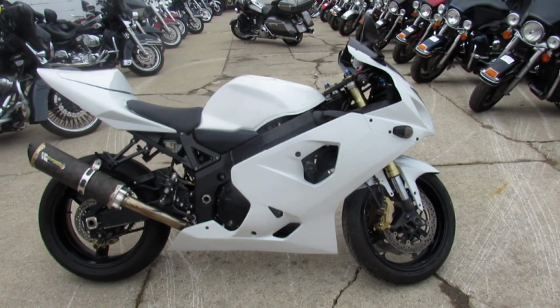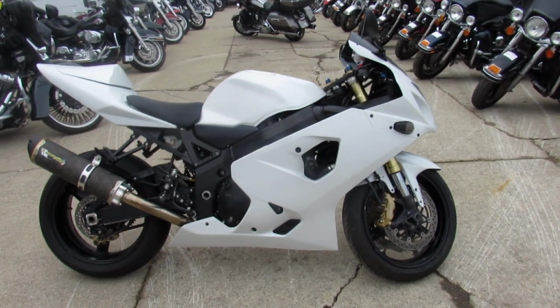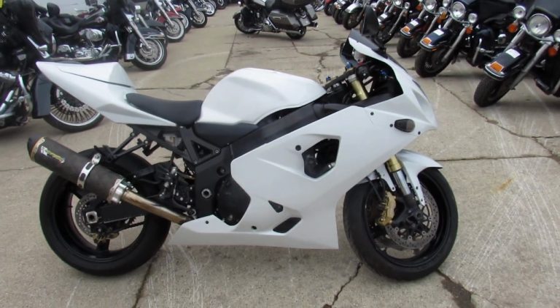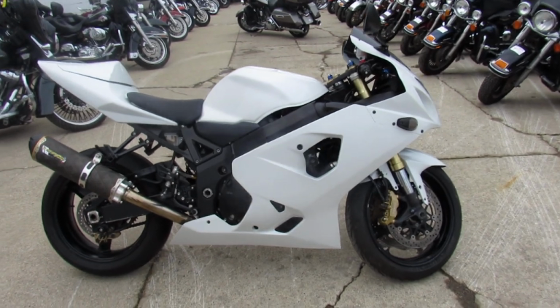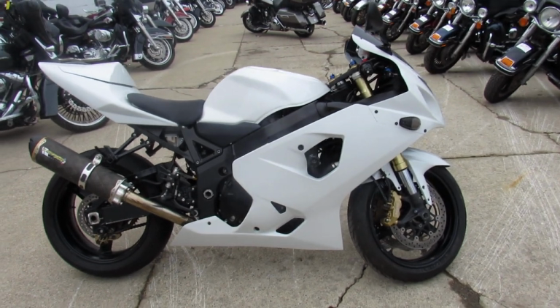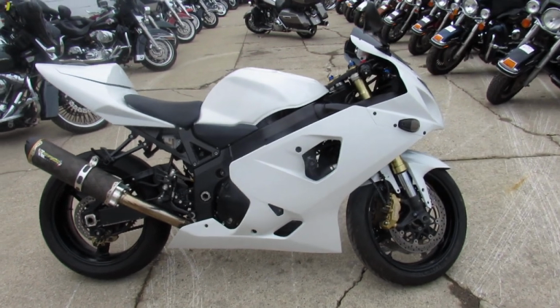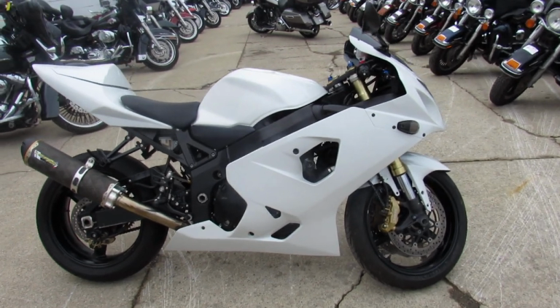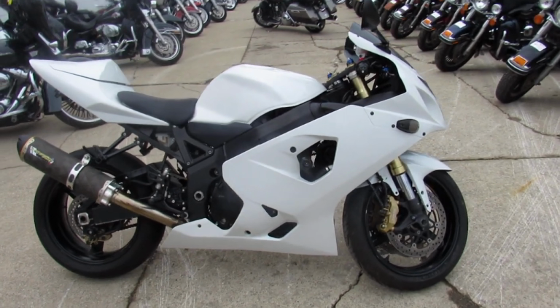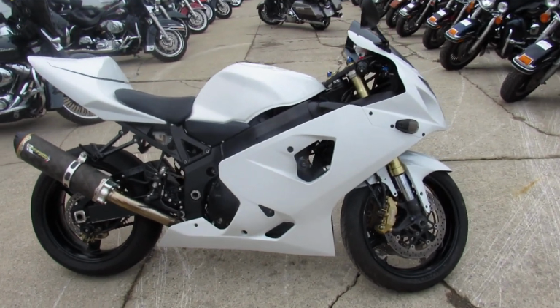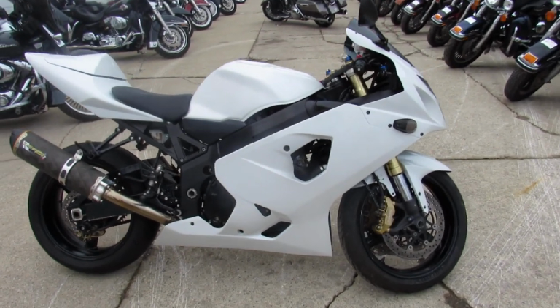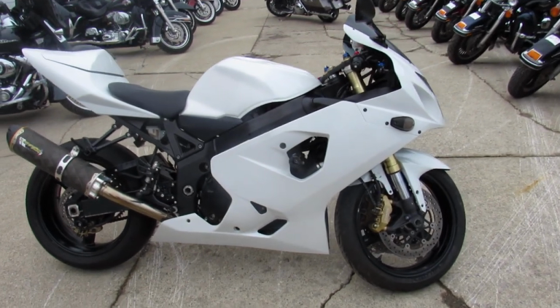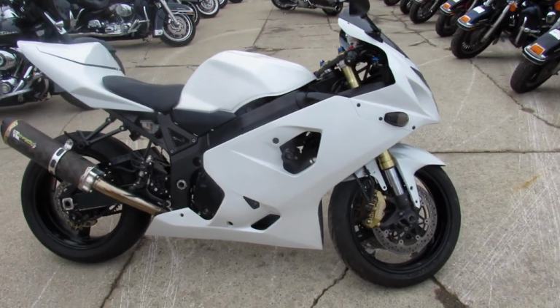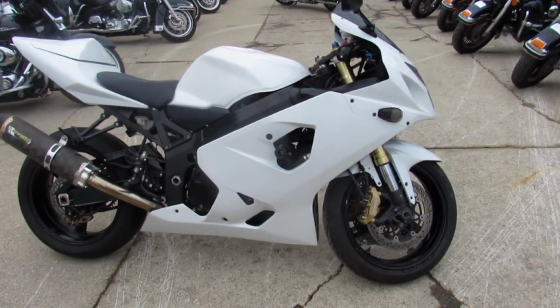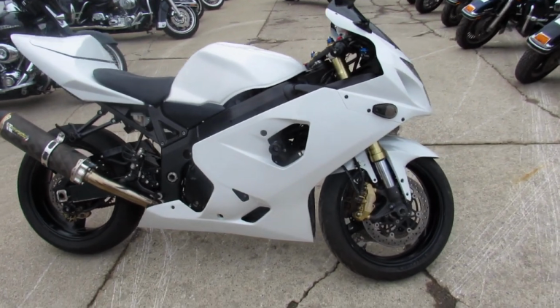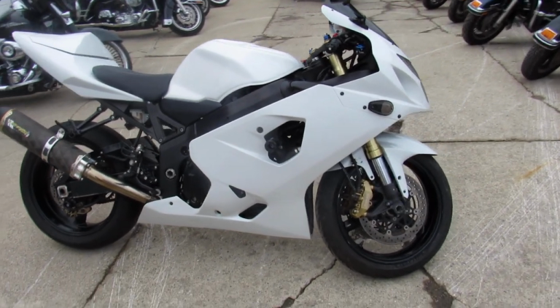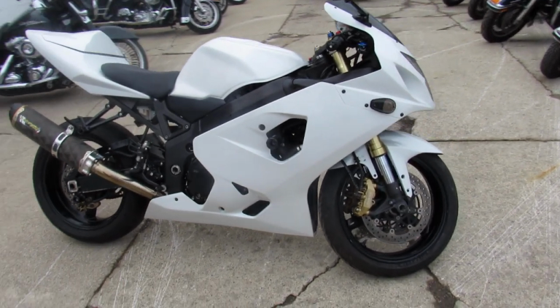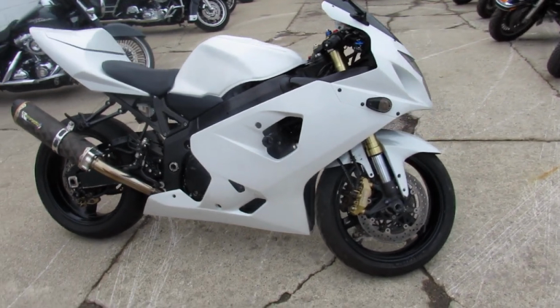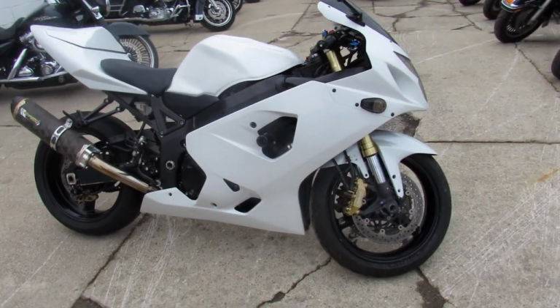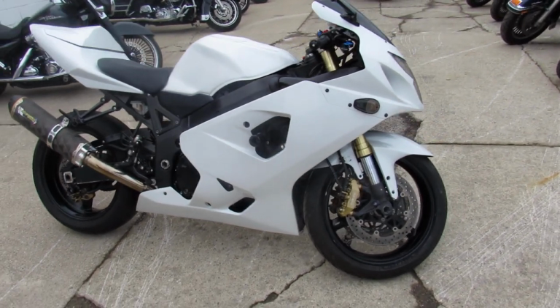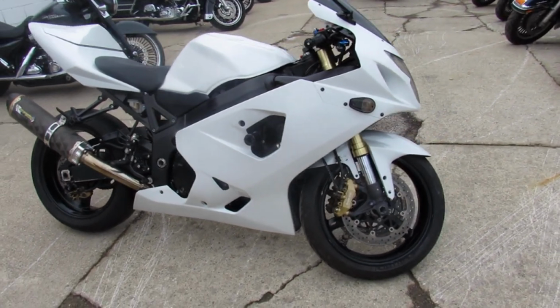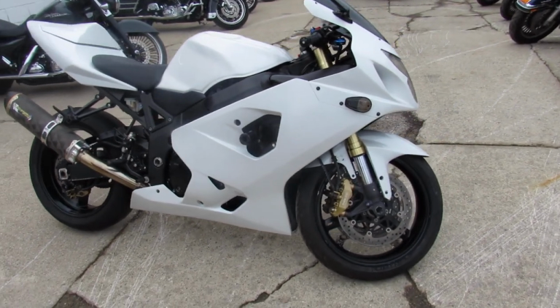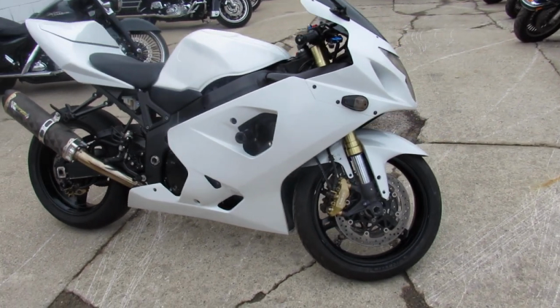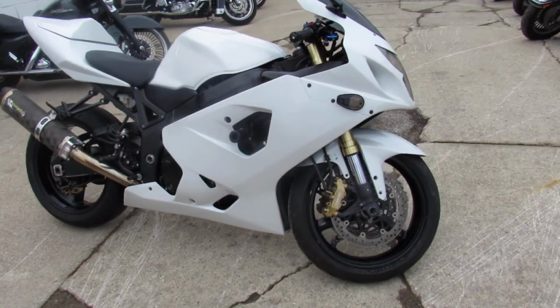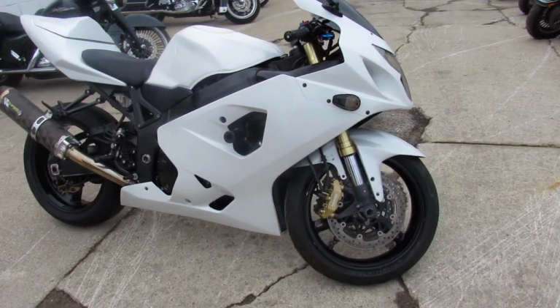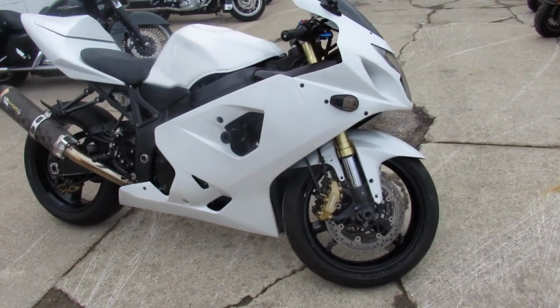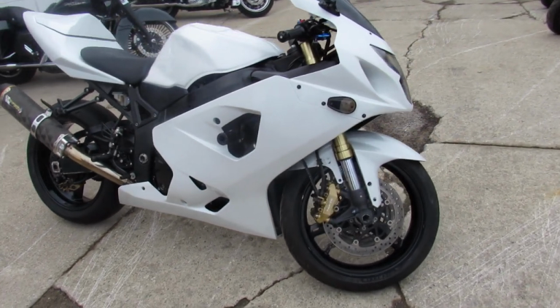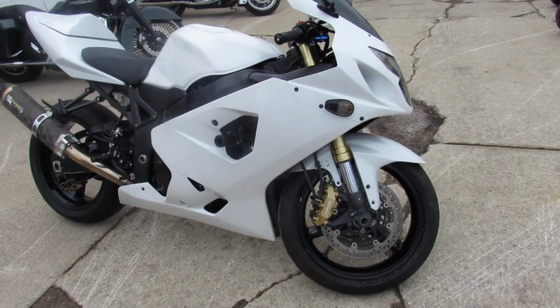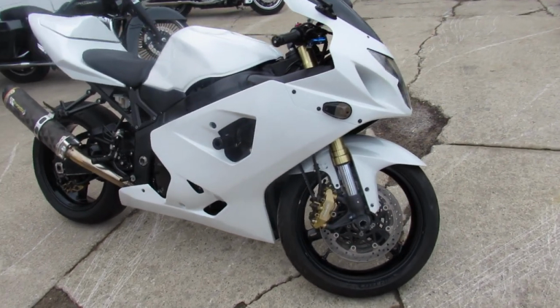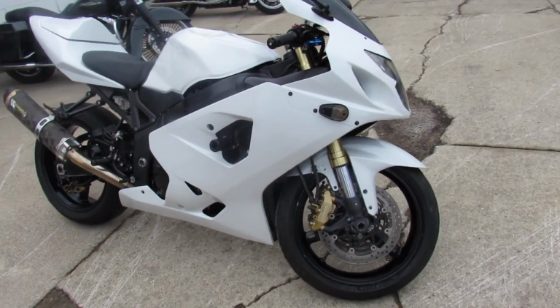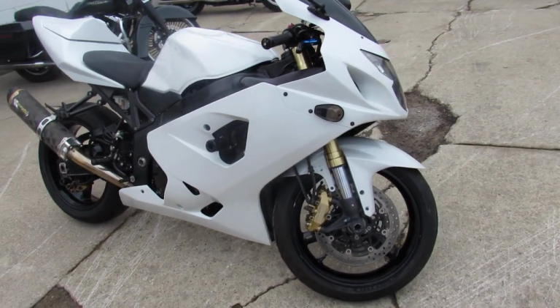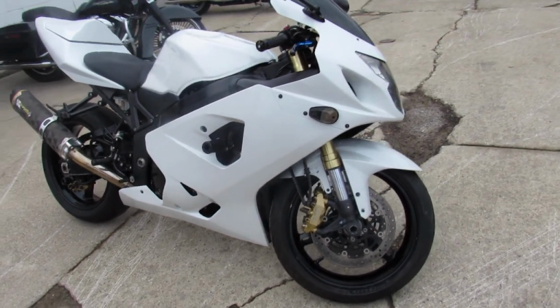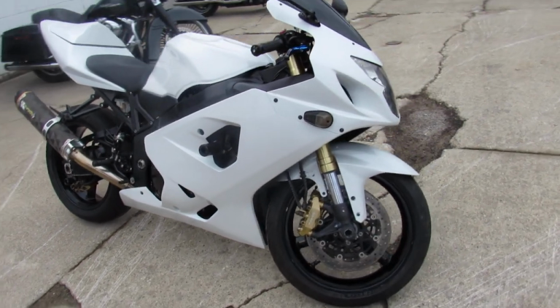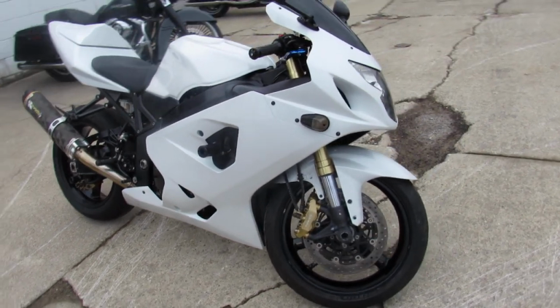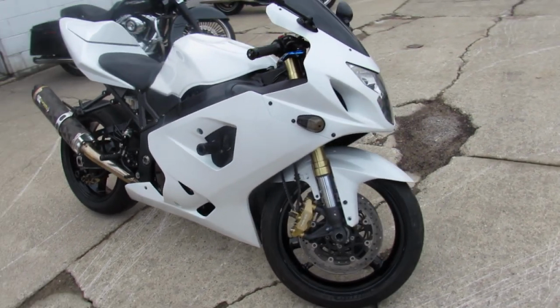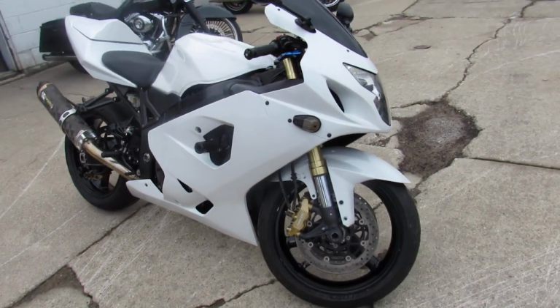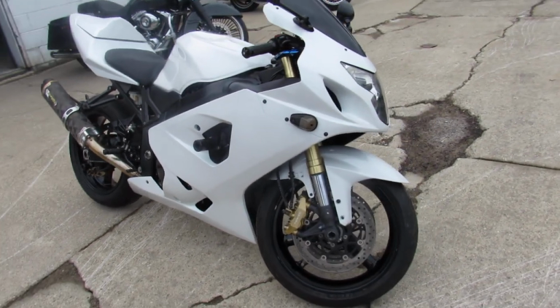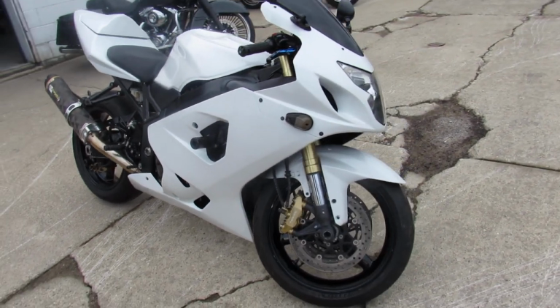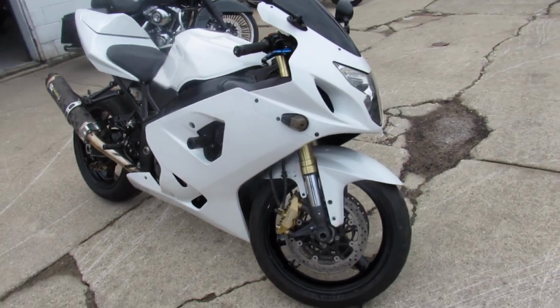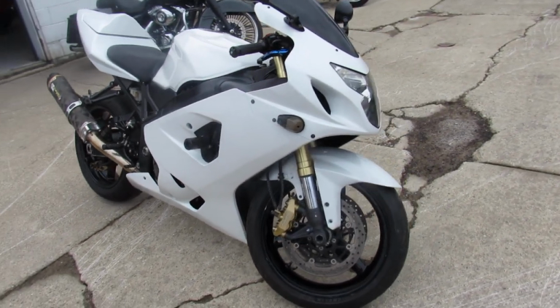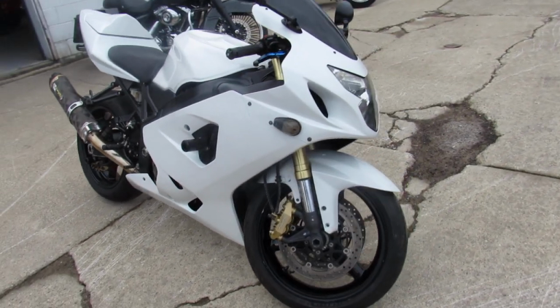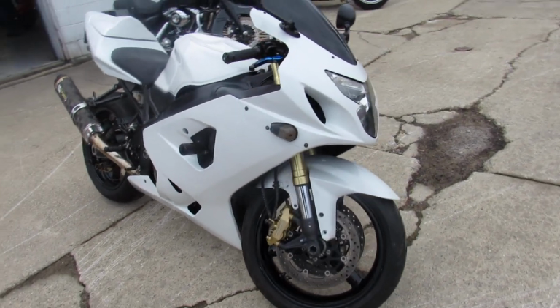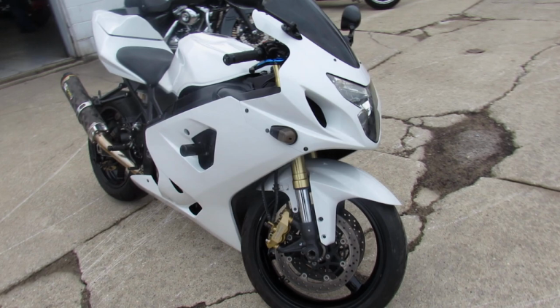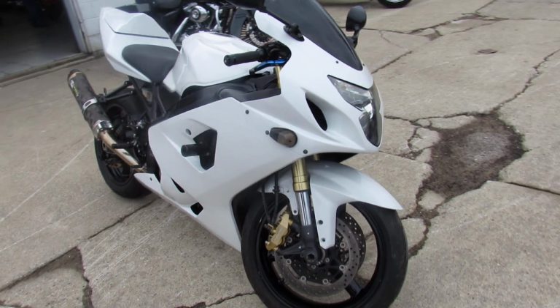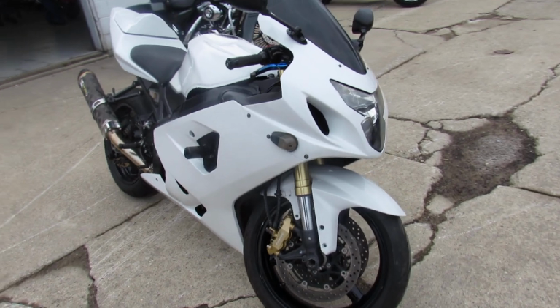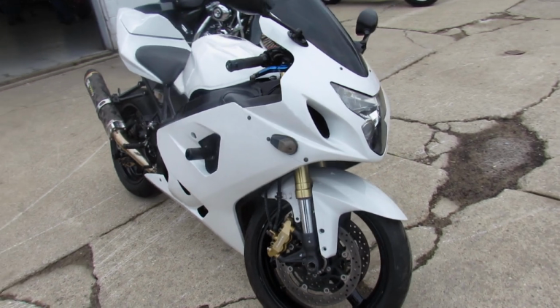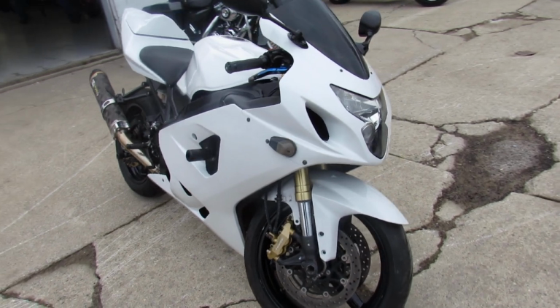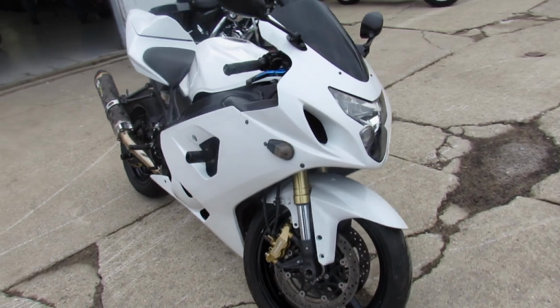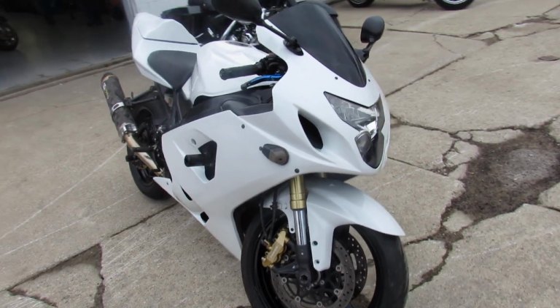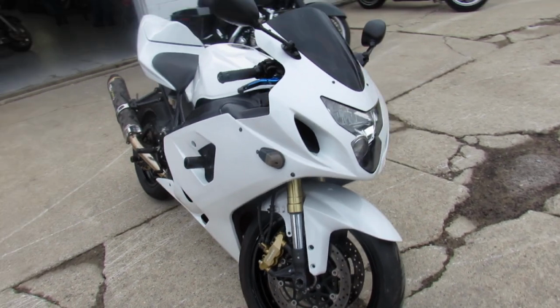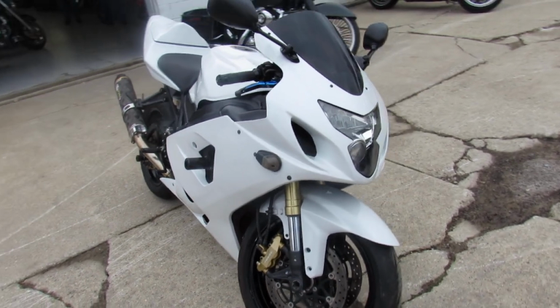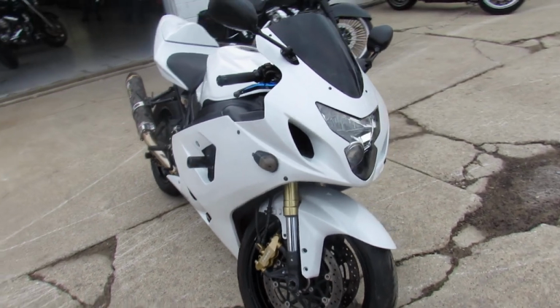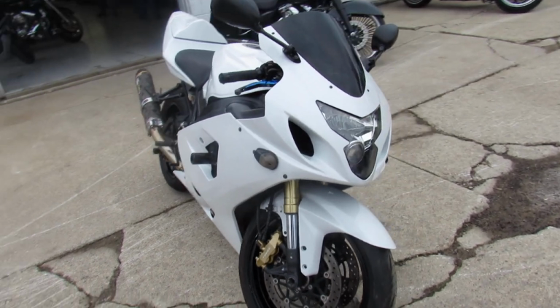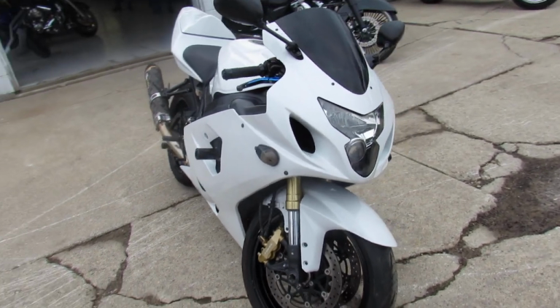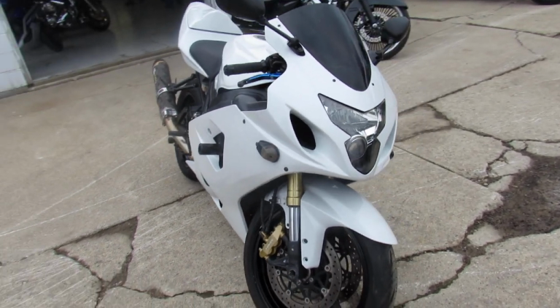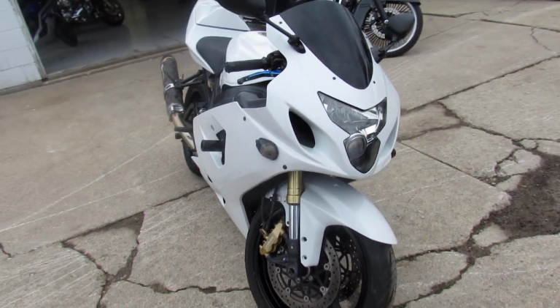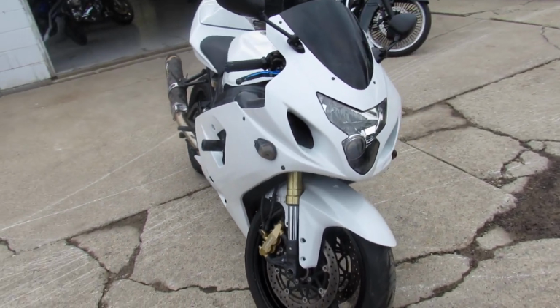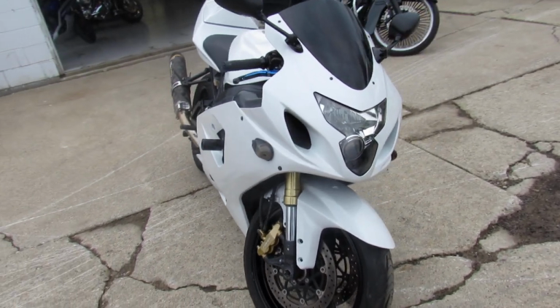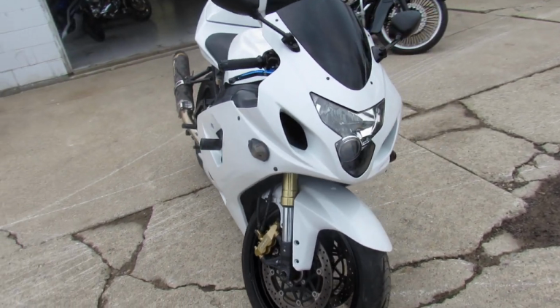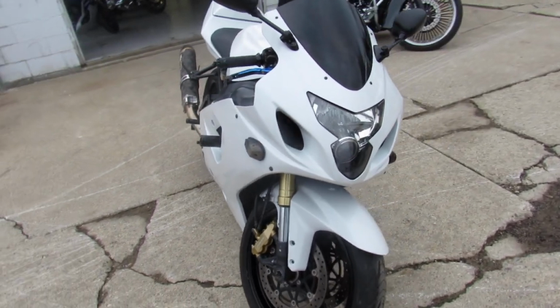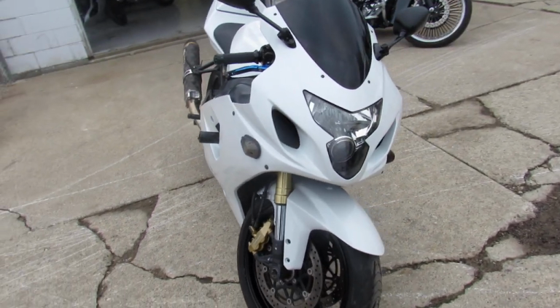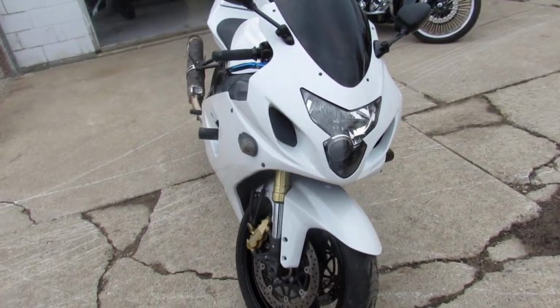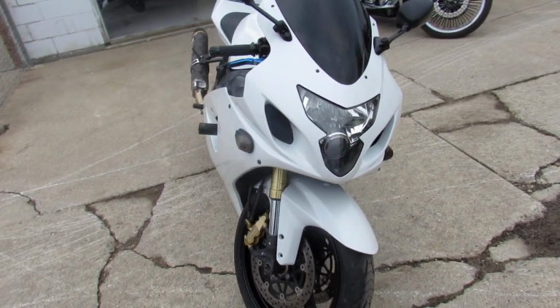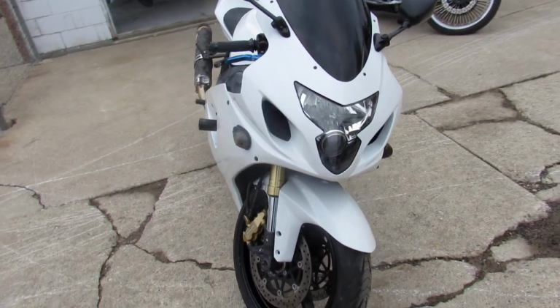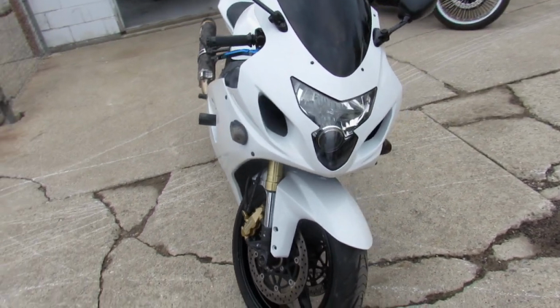Hey guys, ApprovalPowerSports.com here doing some videos on the used sport bikes we got in stock. Over 200 used sport bikes in the showroom for sale.